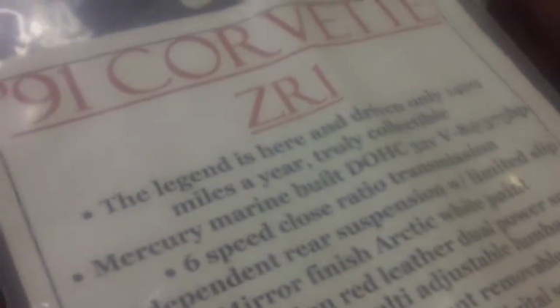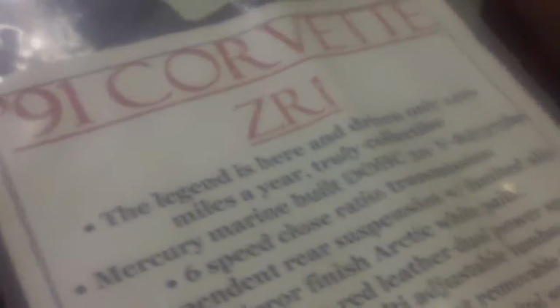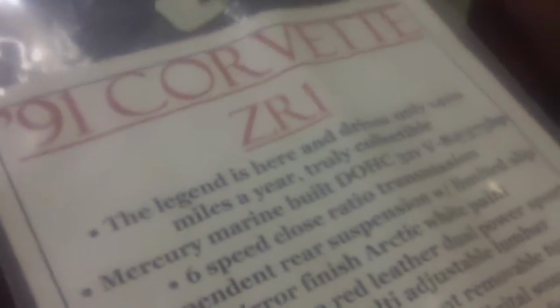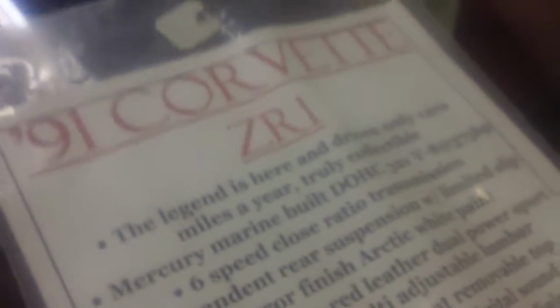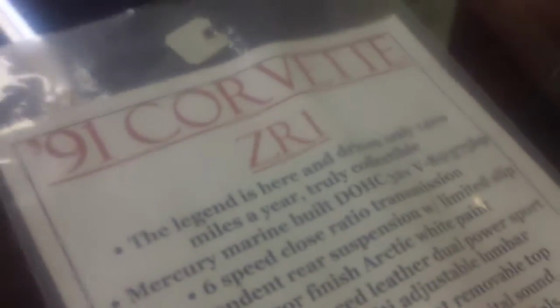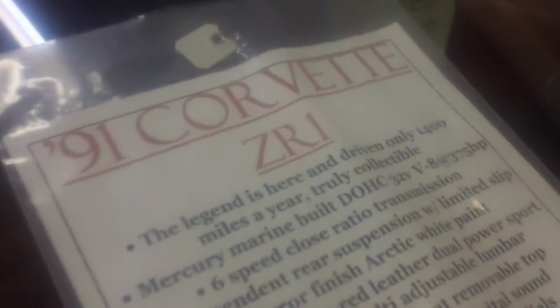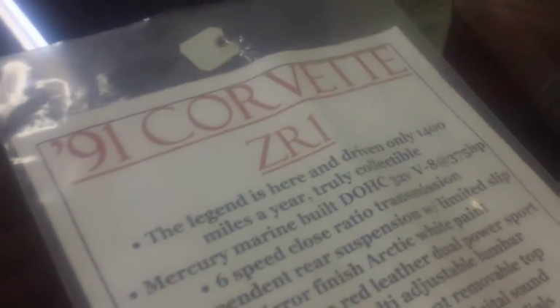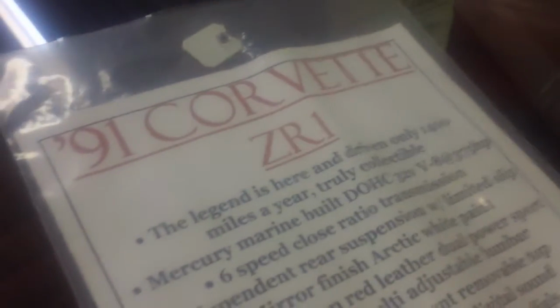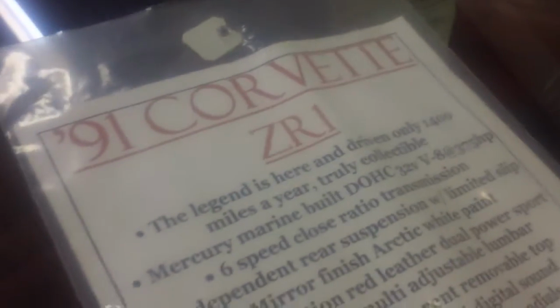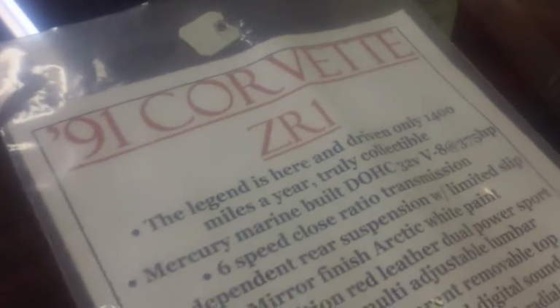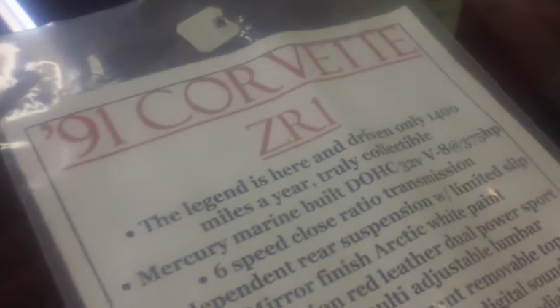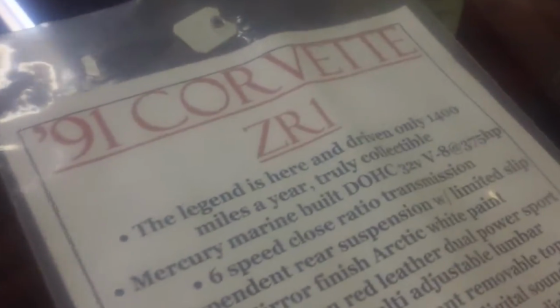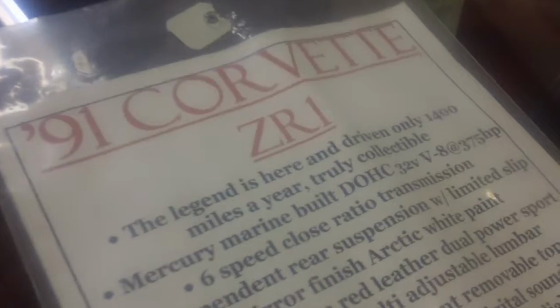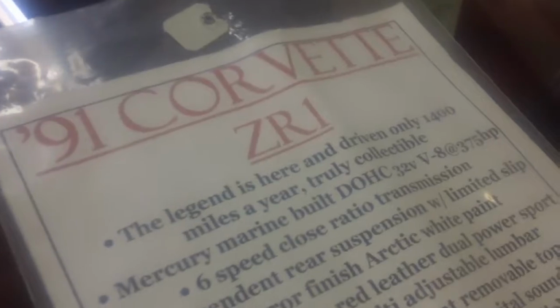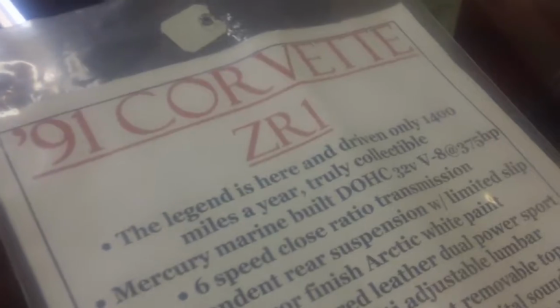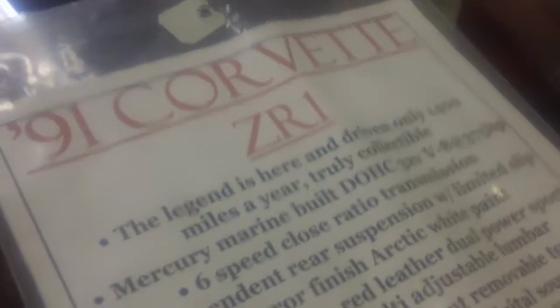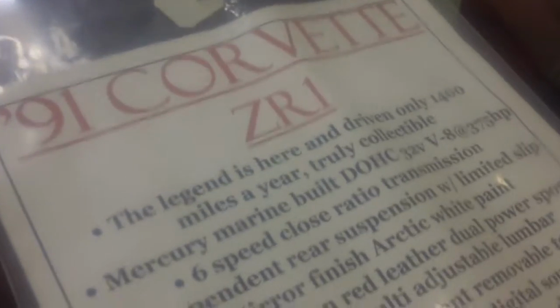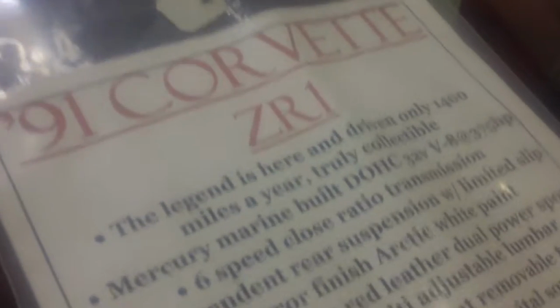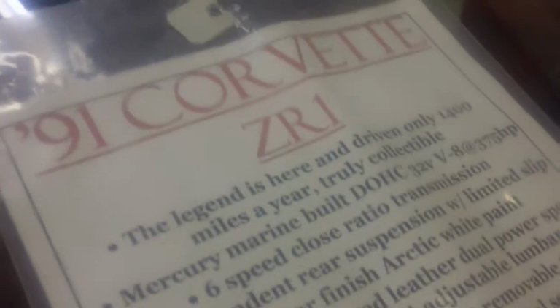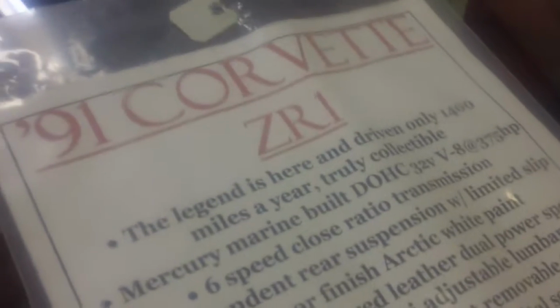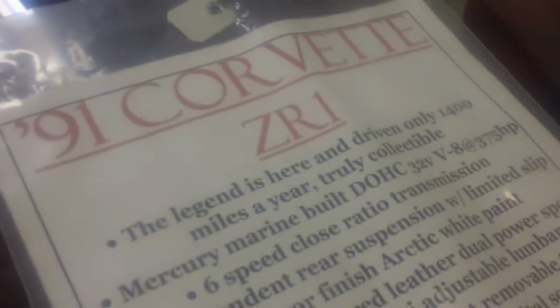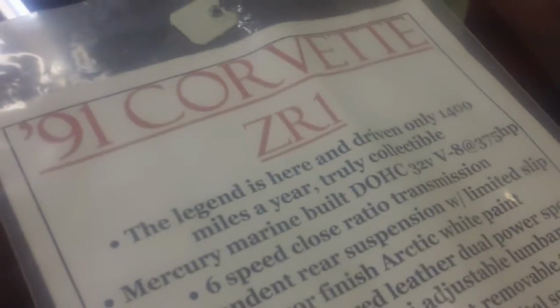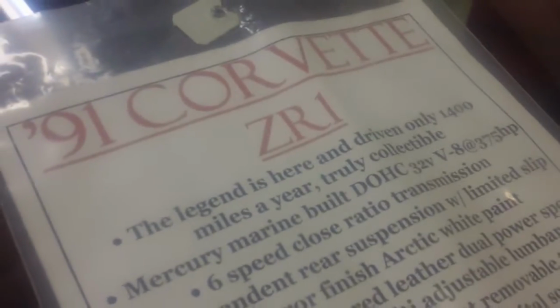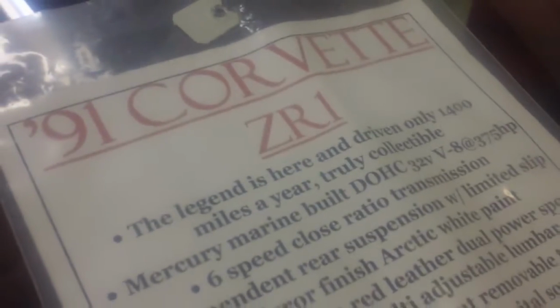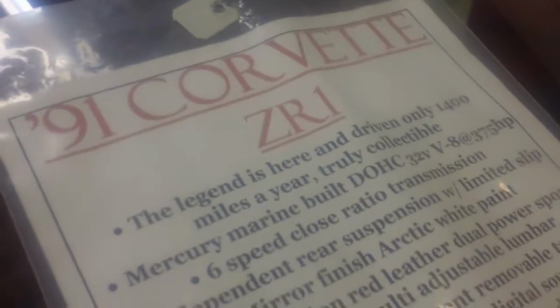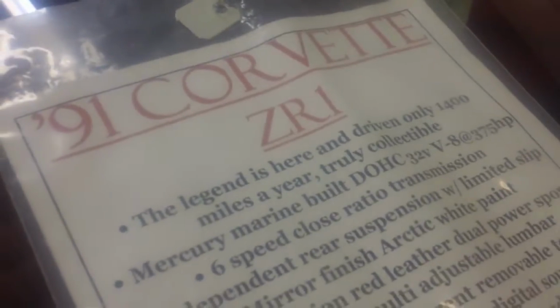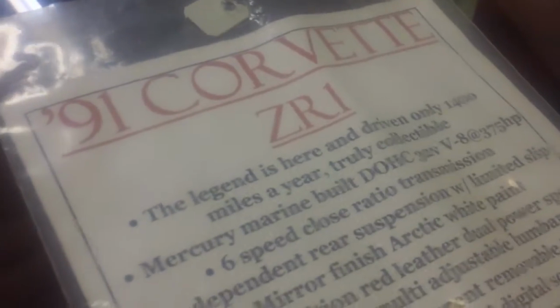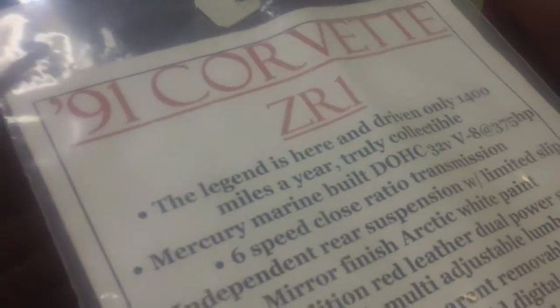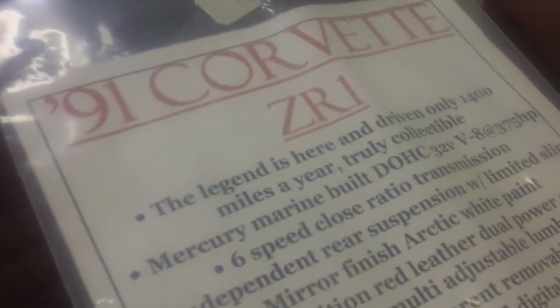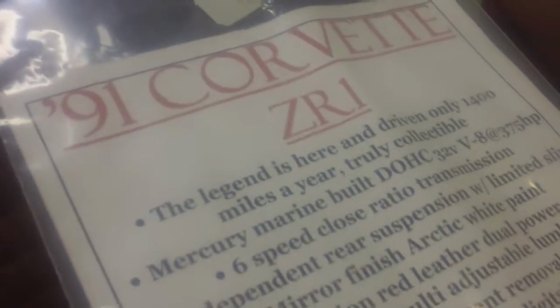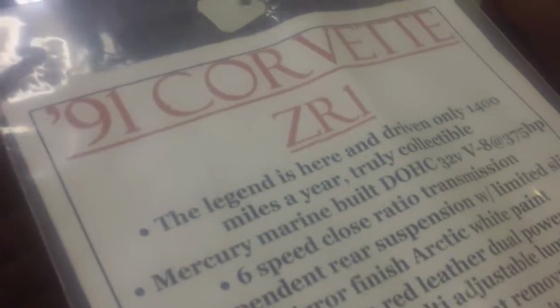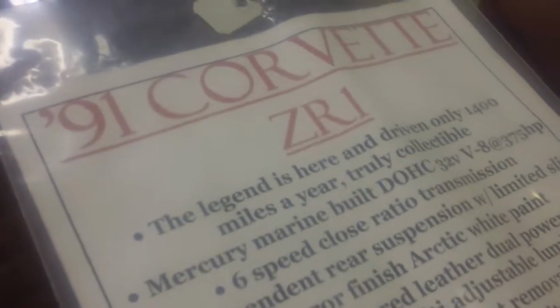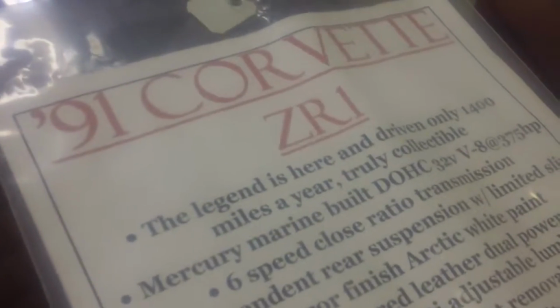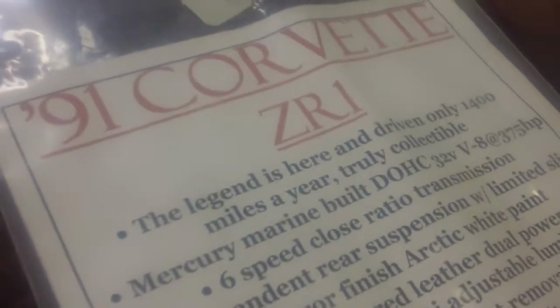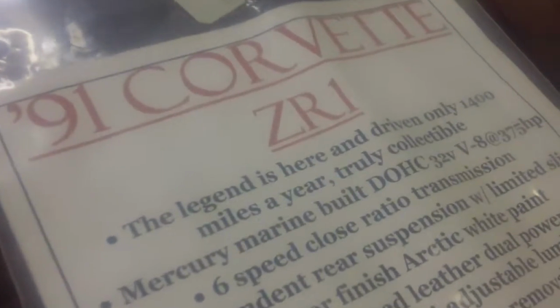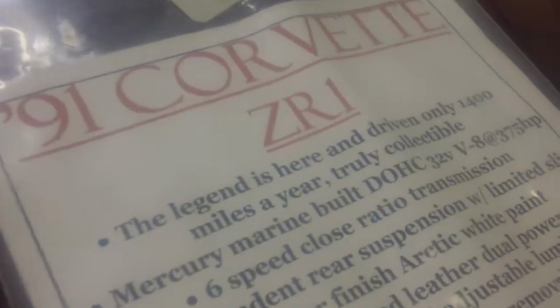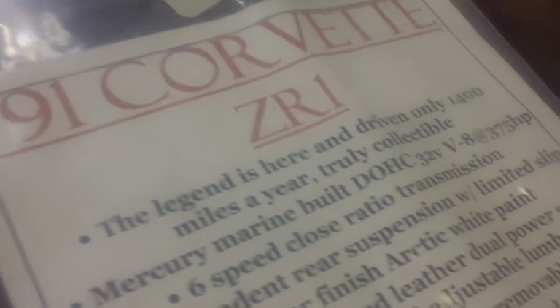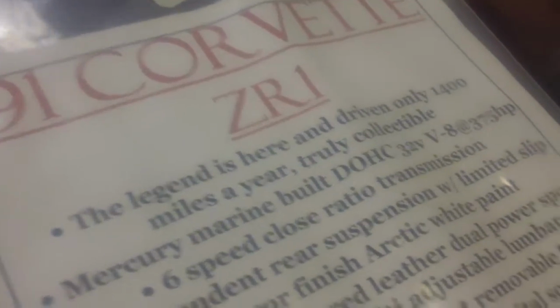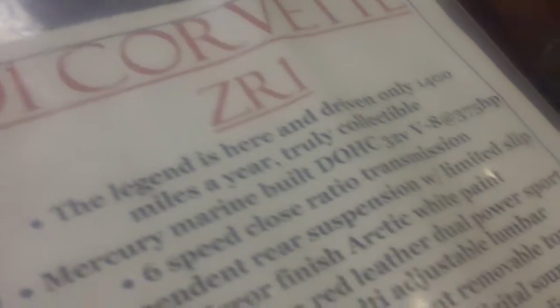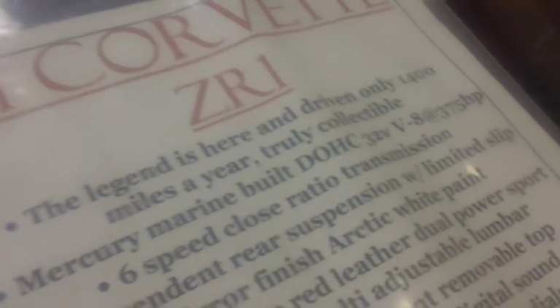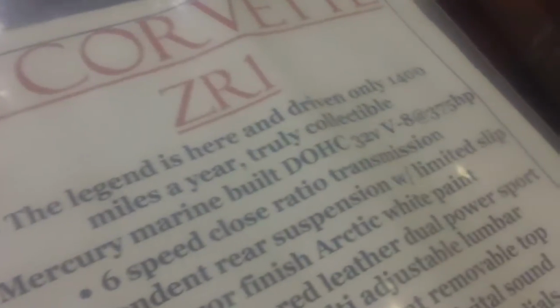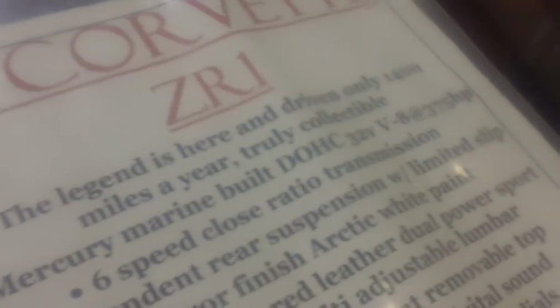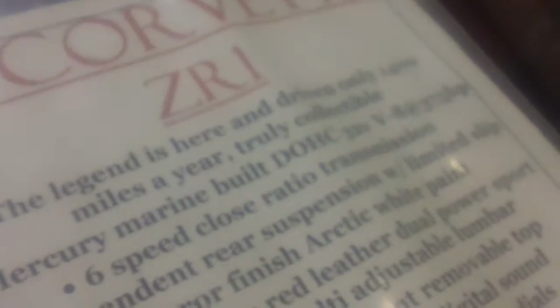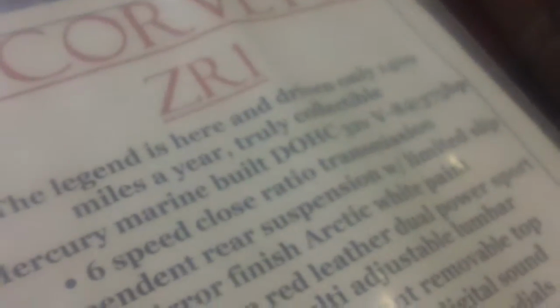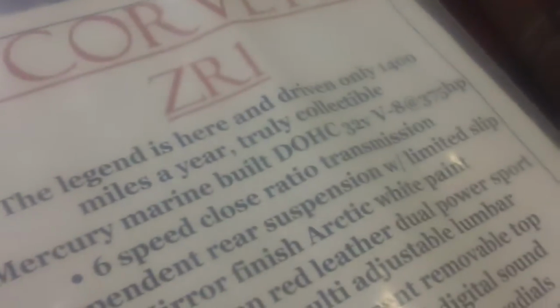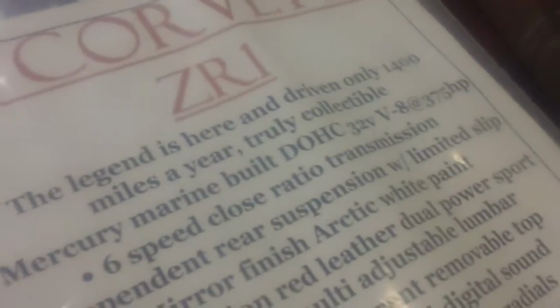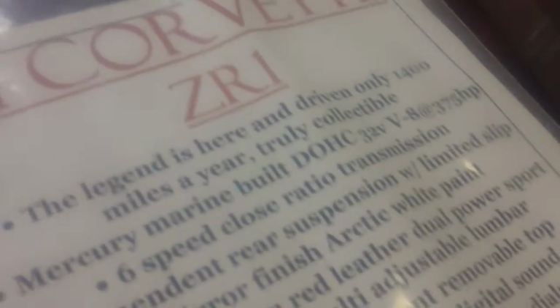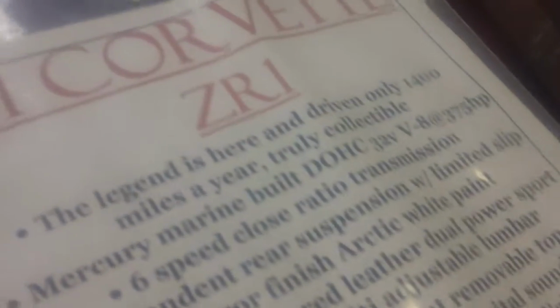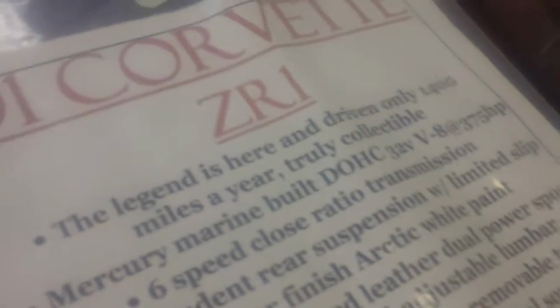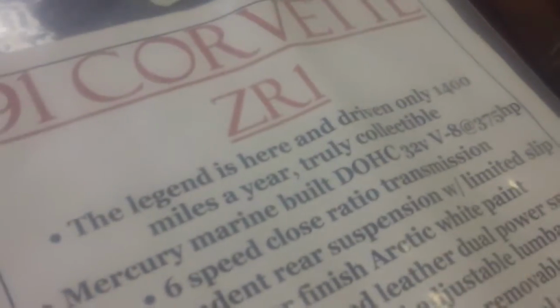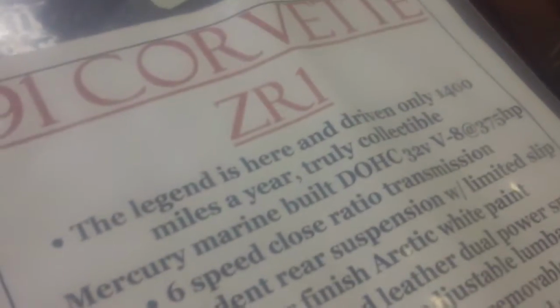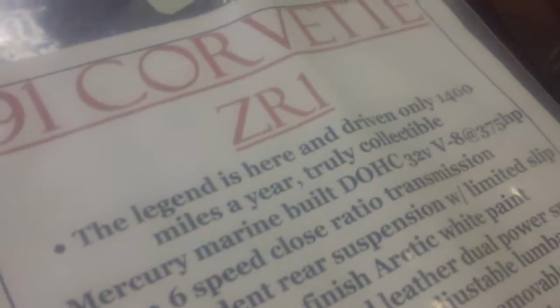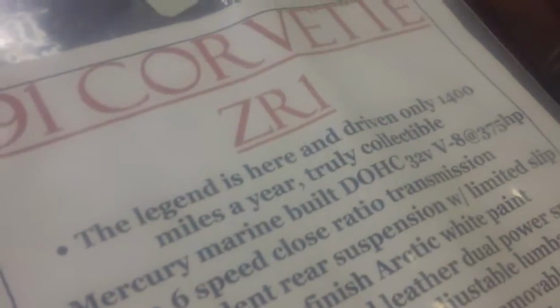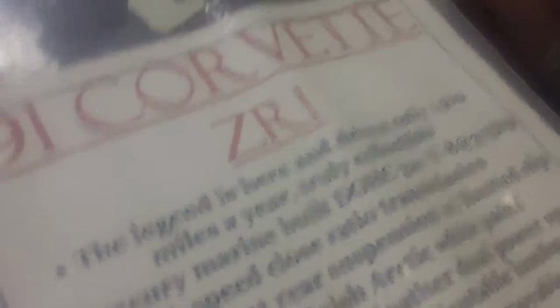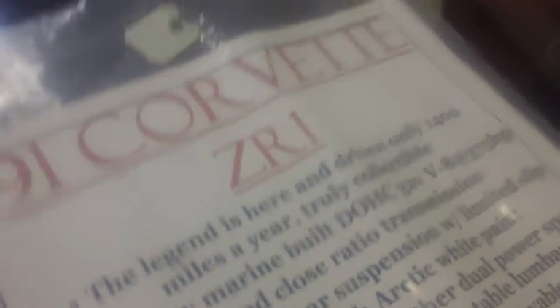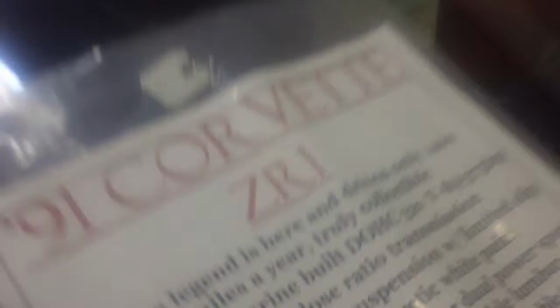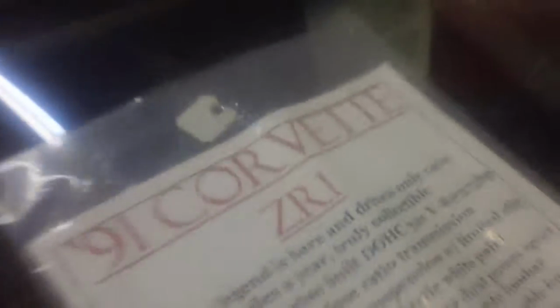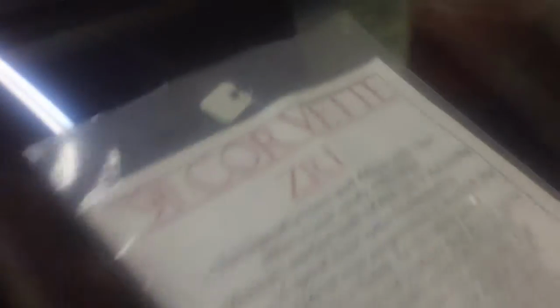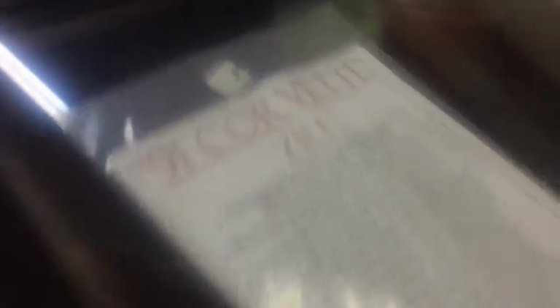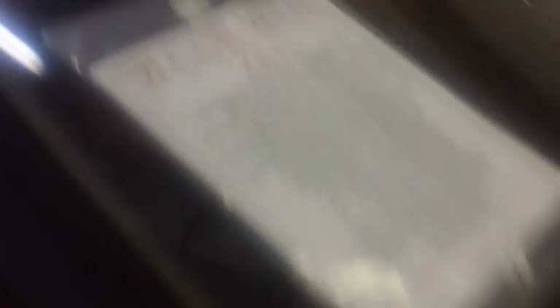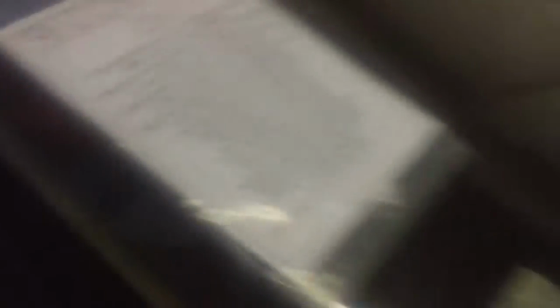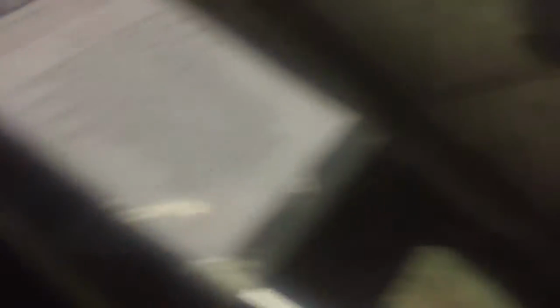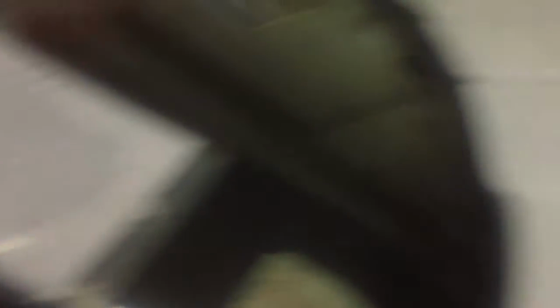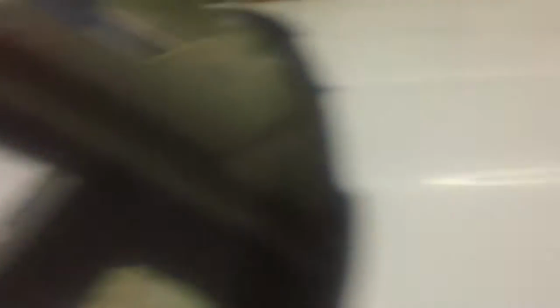Wait a minute — 140 miles? Wait a minute, that can't be. 1, 2, 3... oh, 1,400 miles. Only 1,400 miles on it.